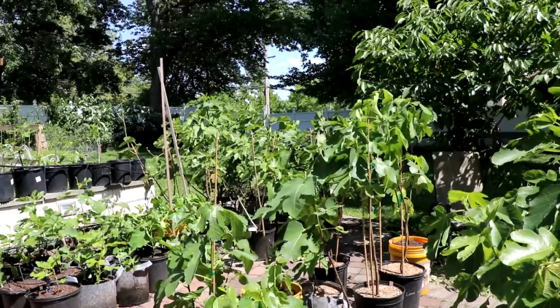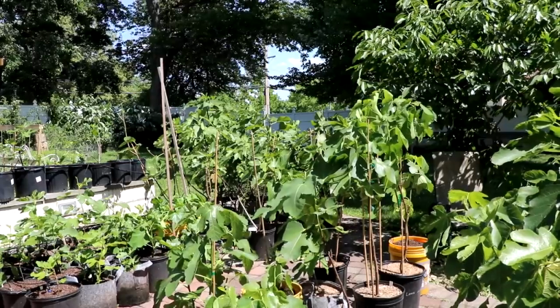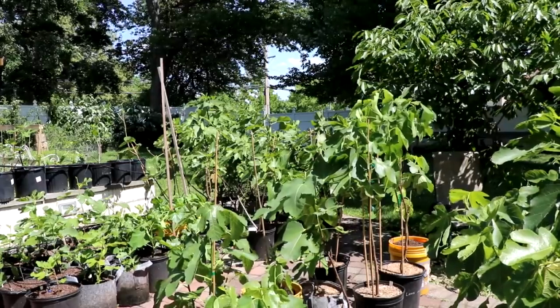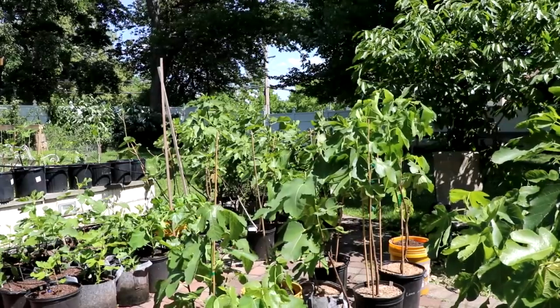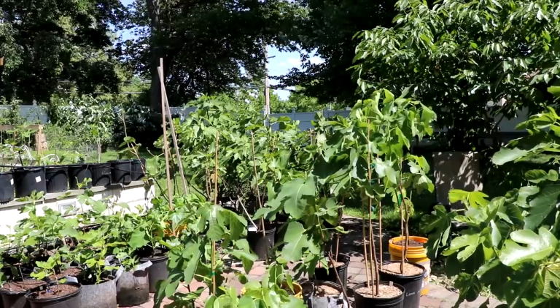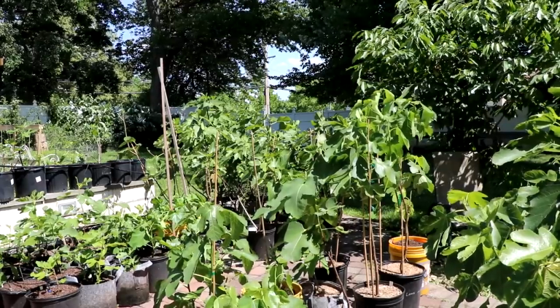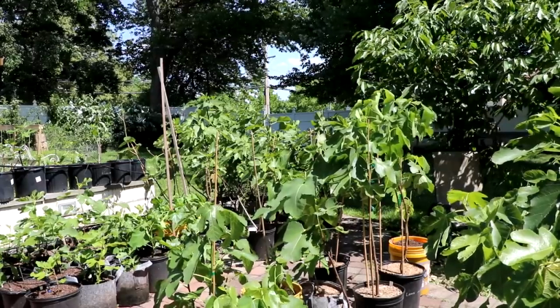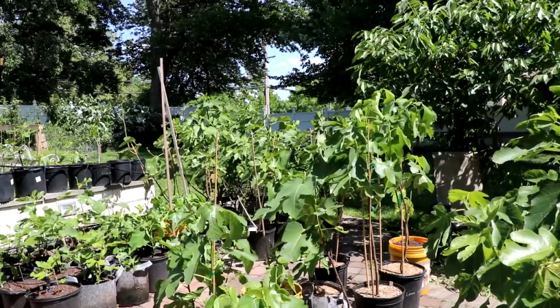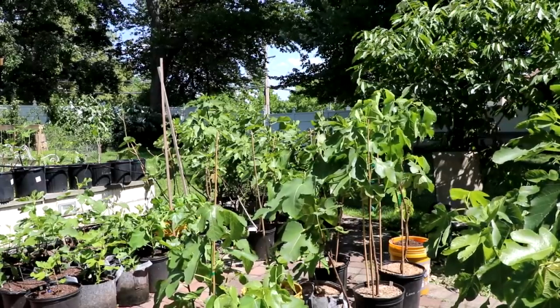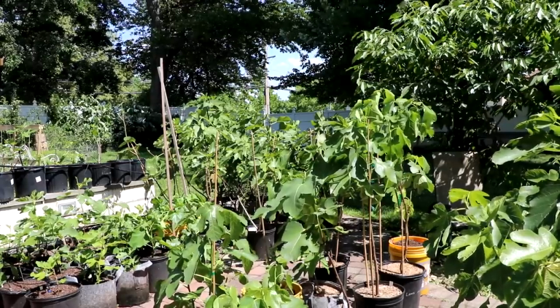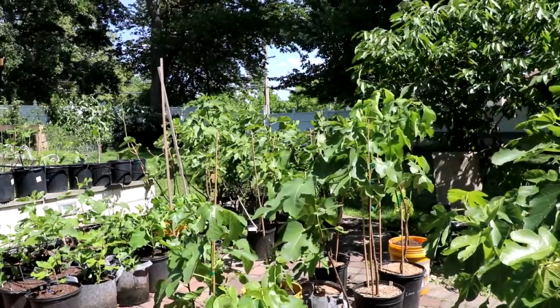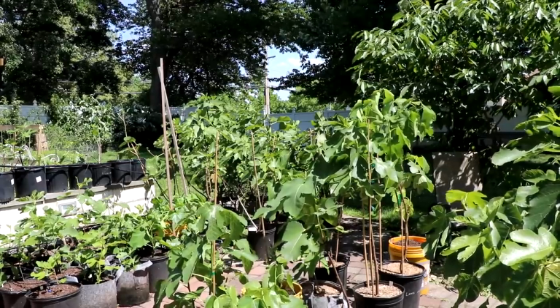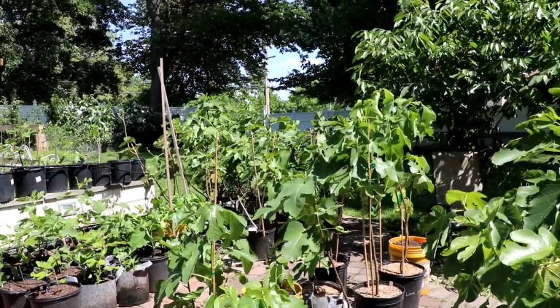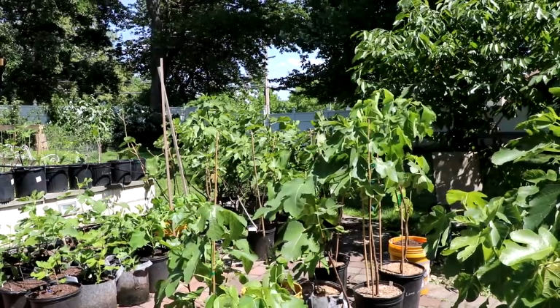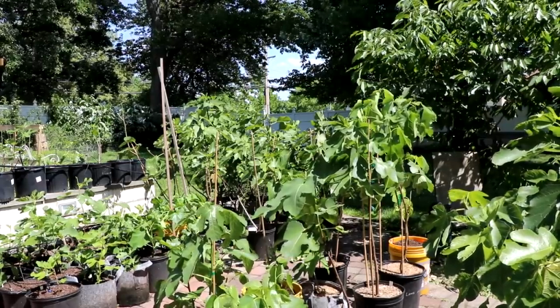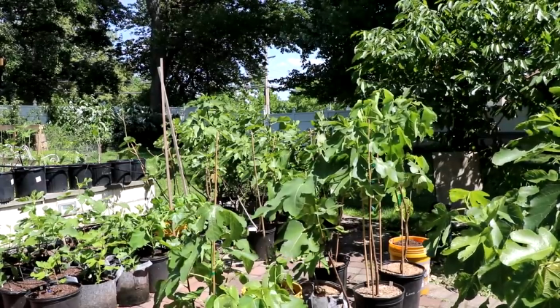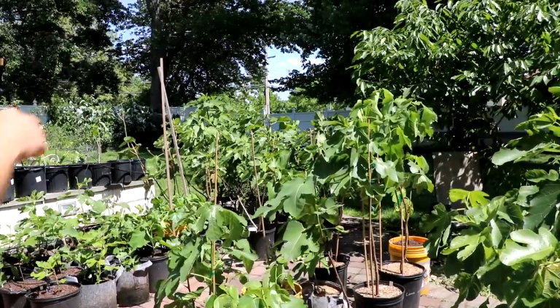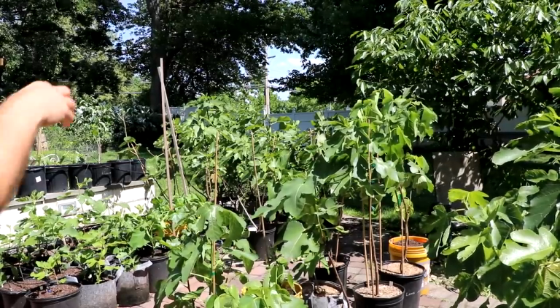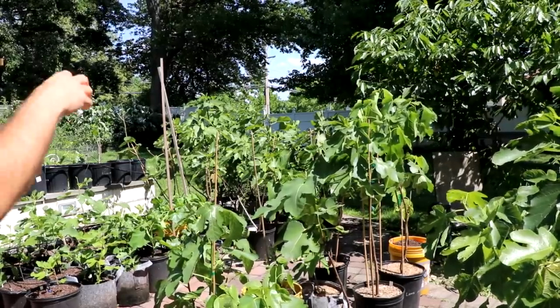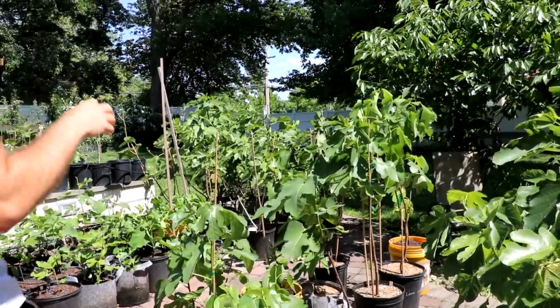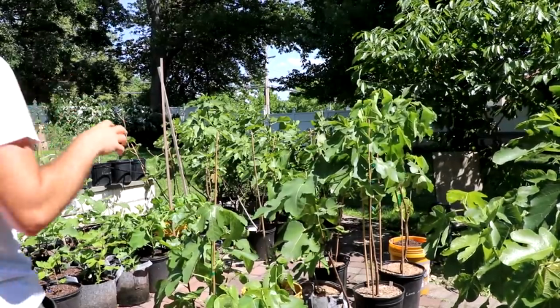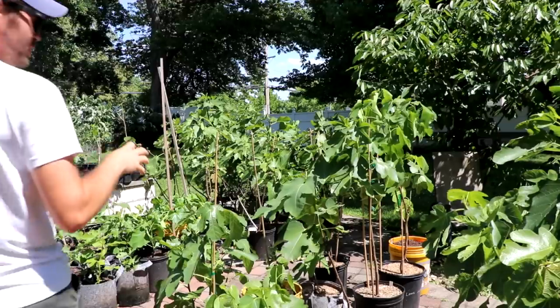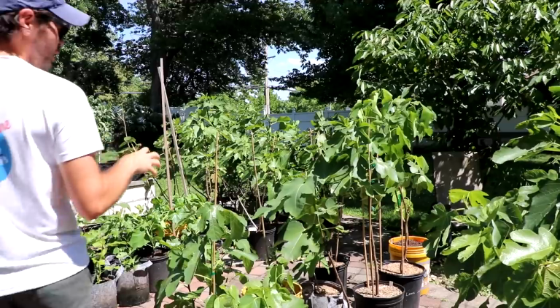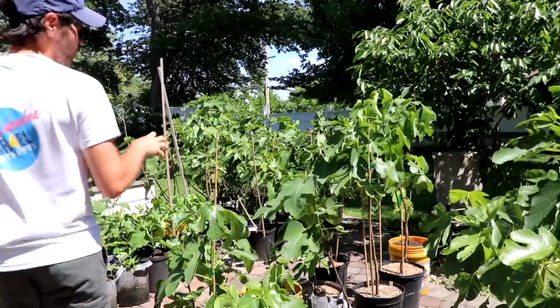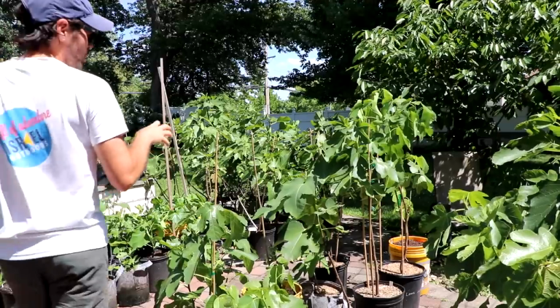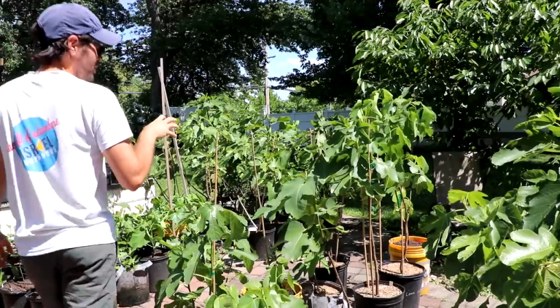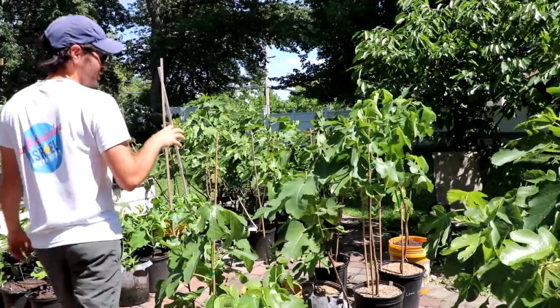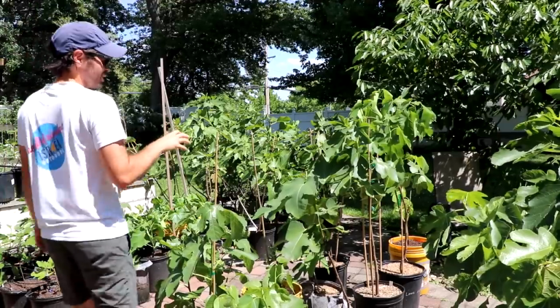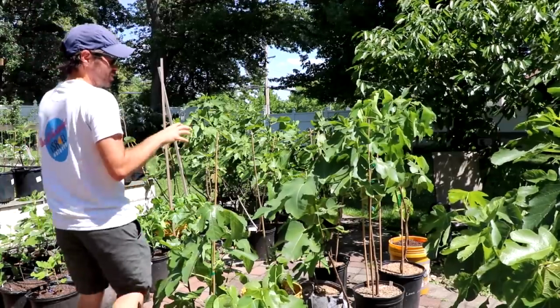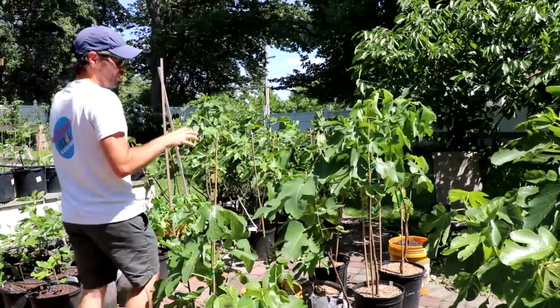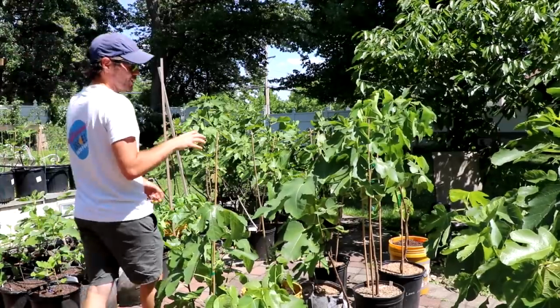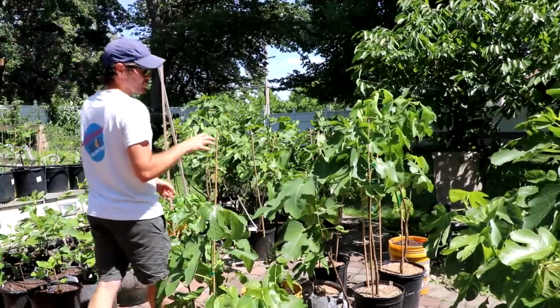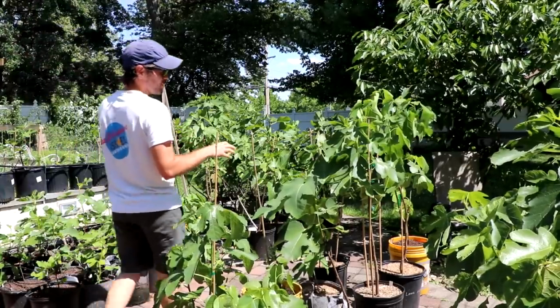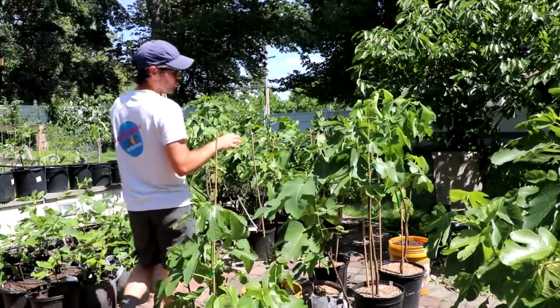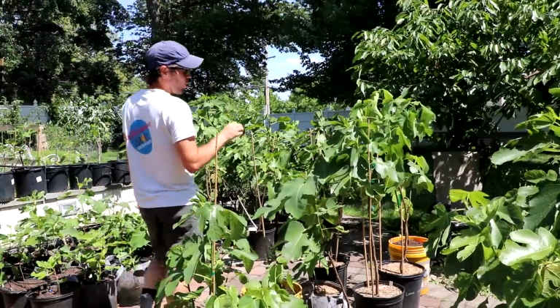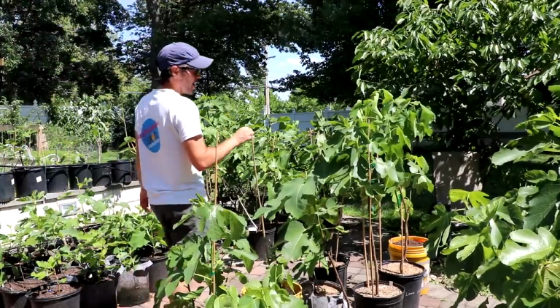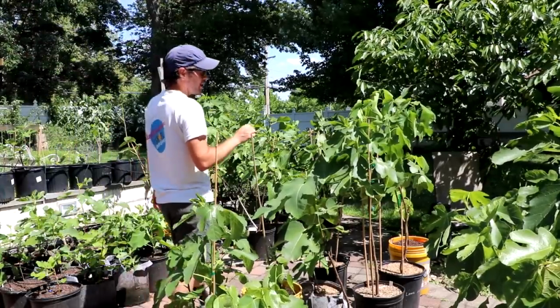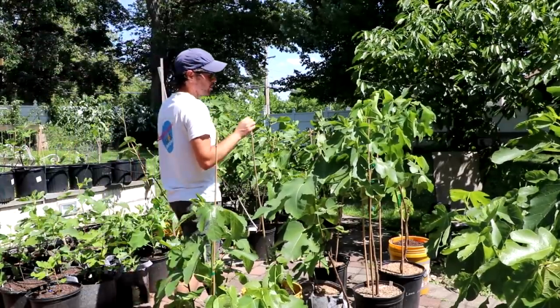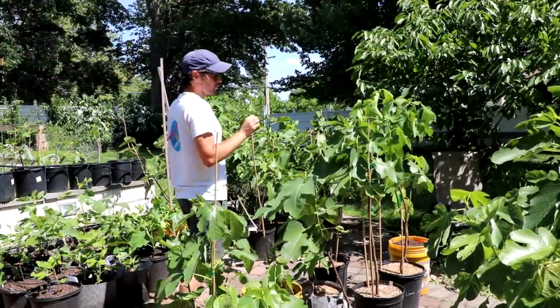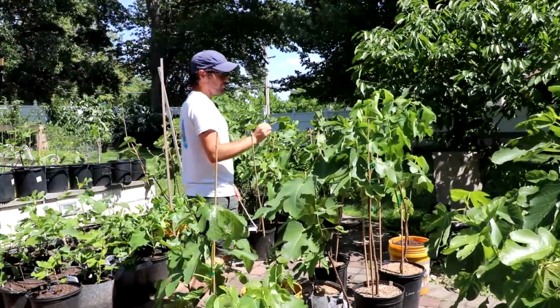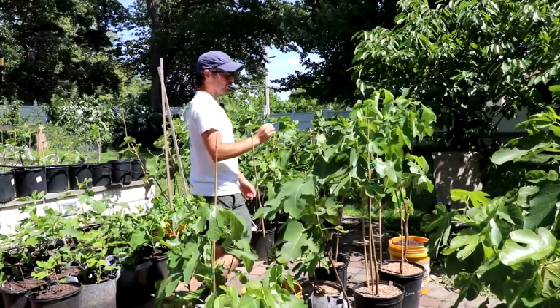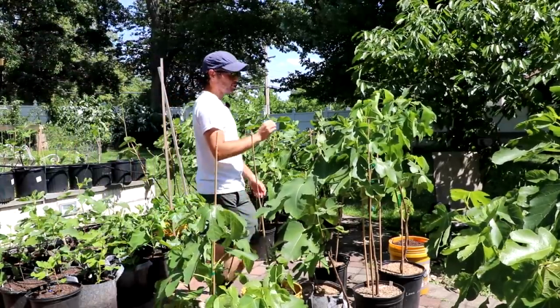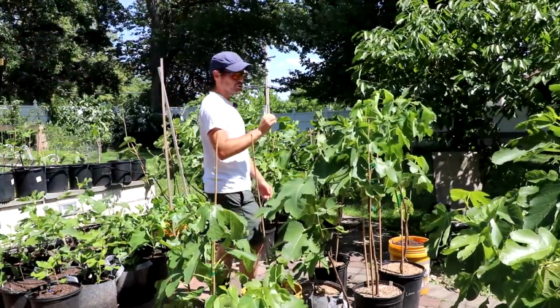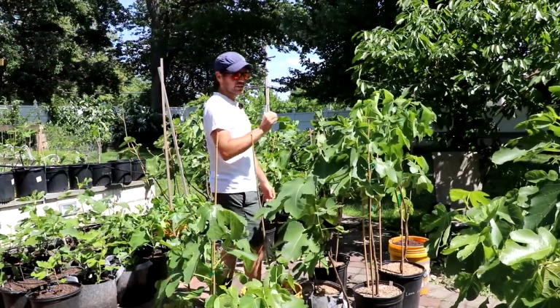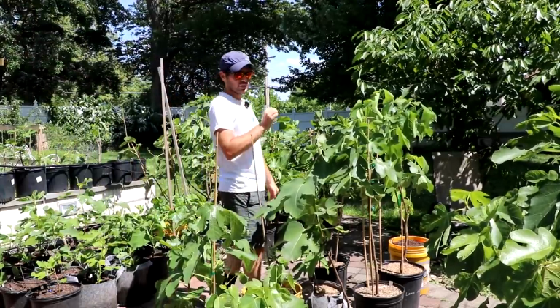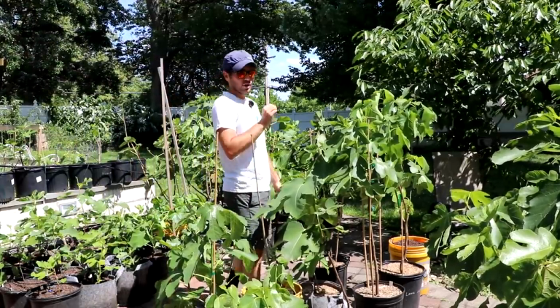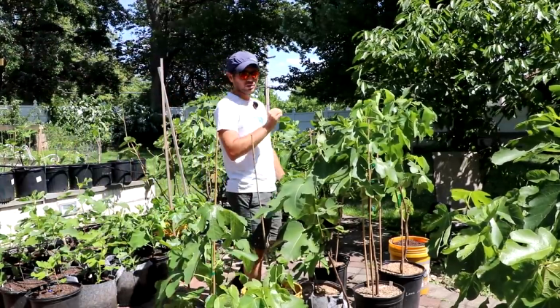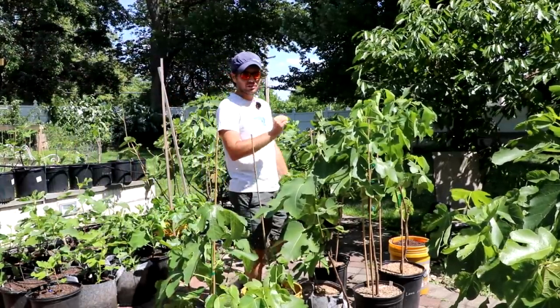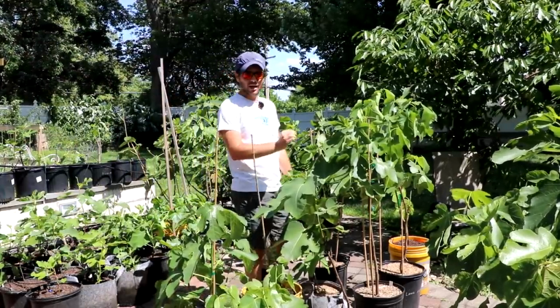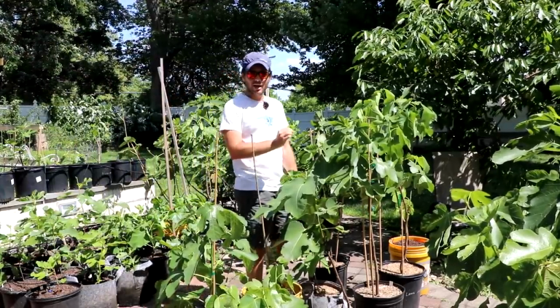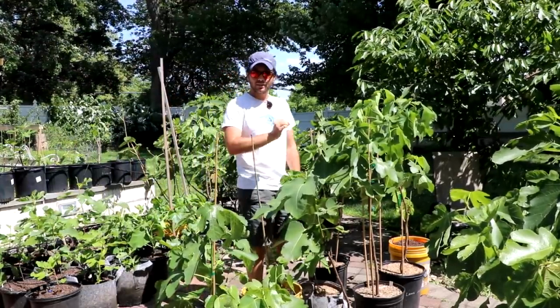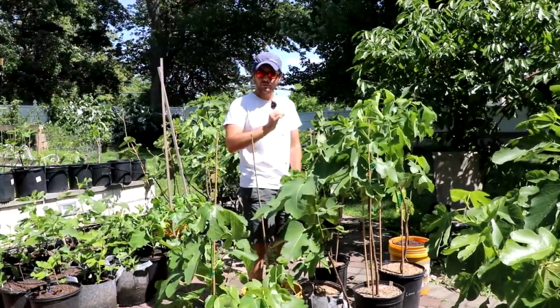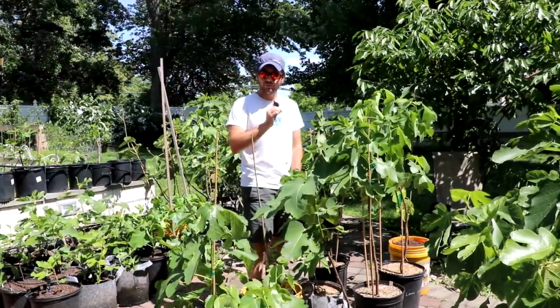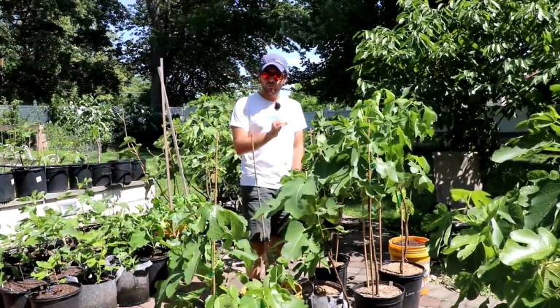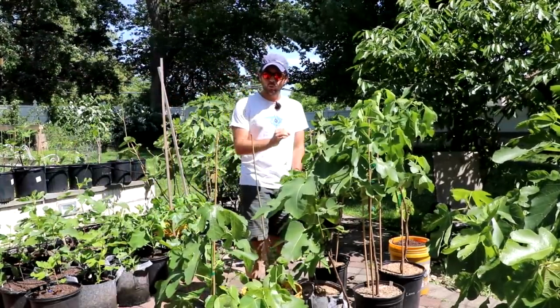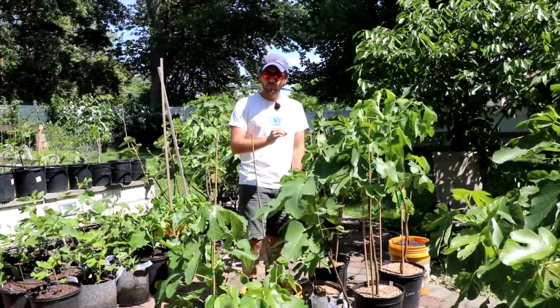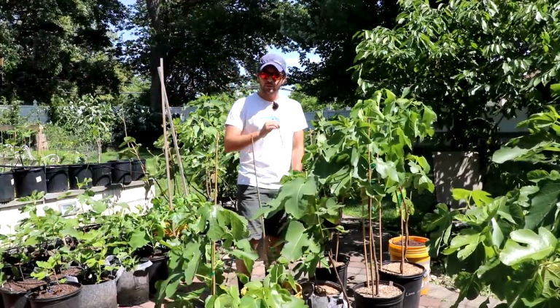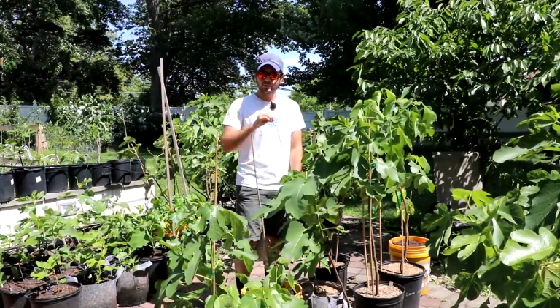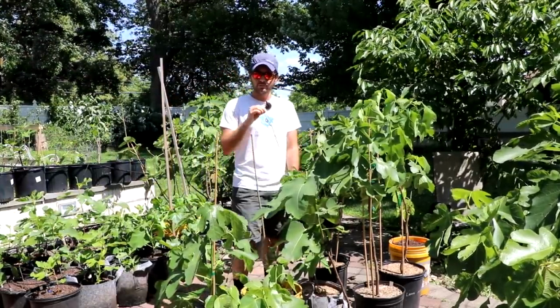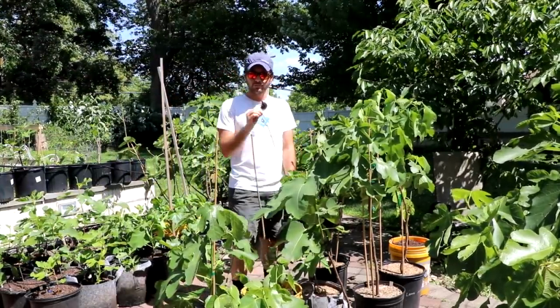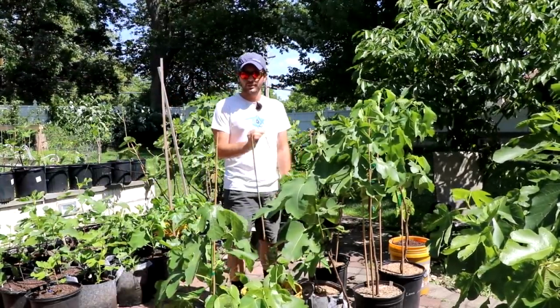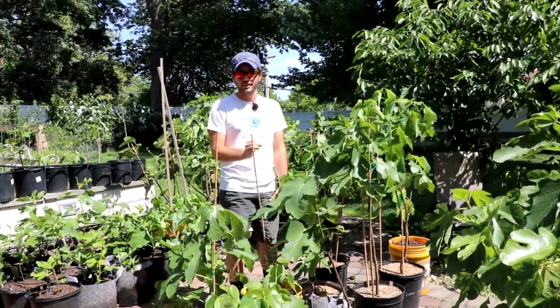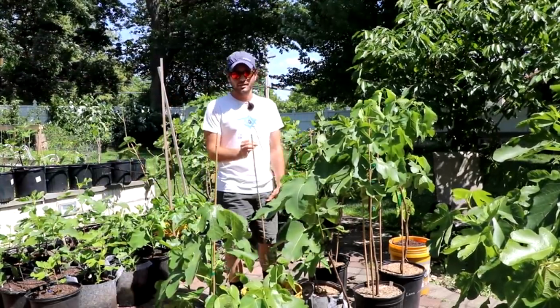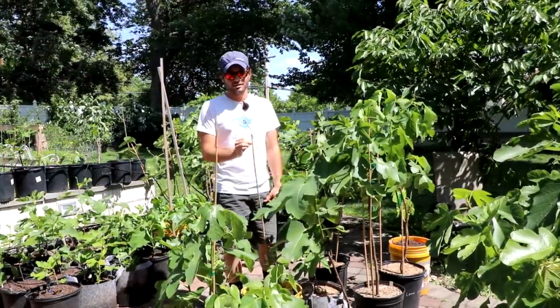All right, everybody, this is Ross the Fig Boss.